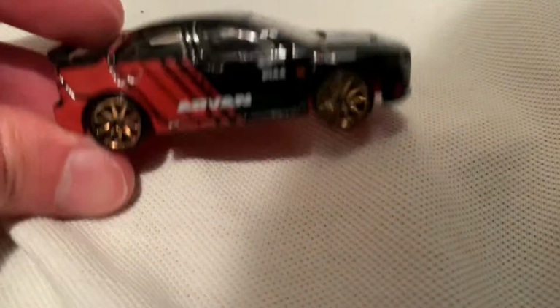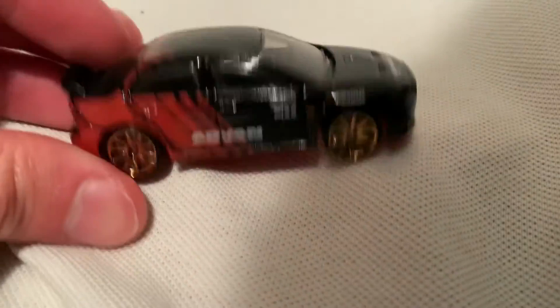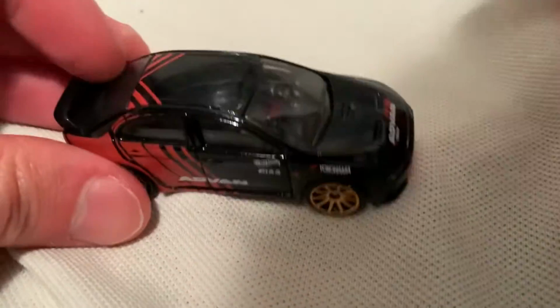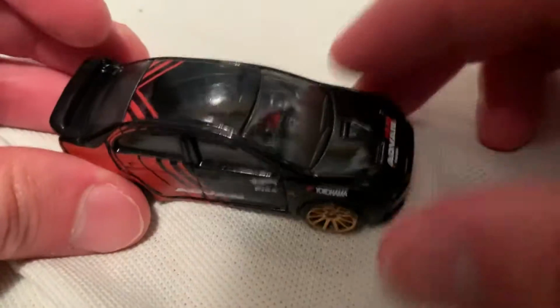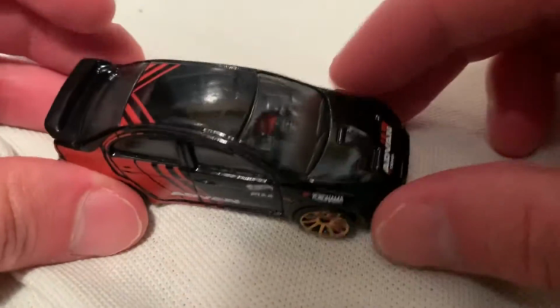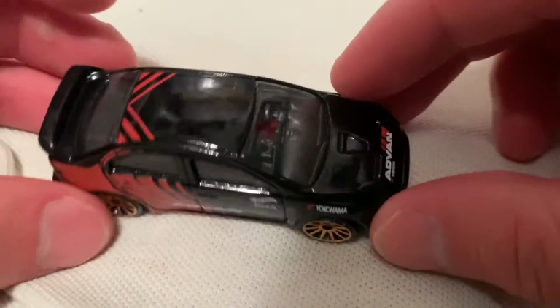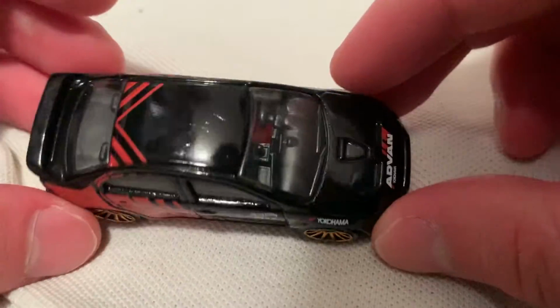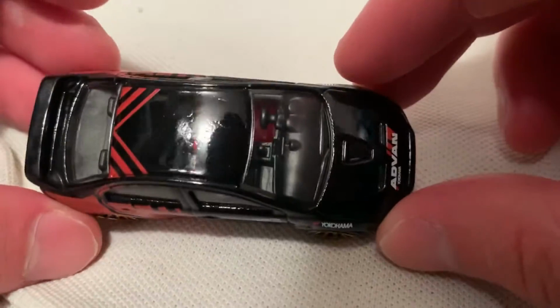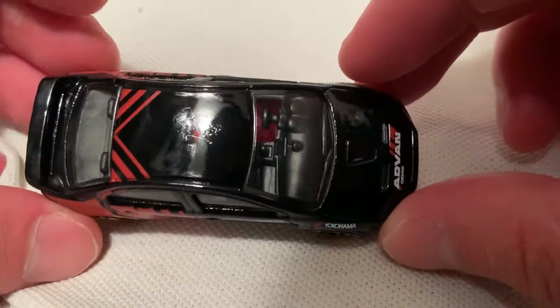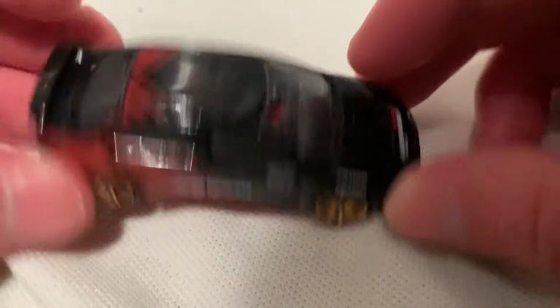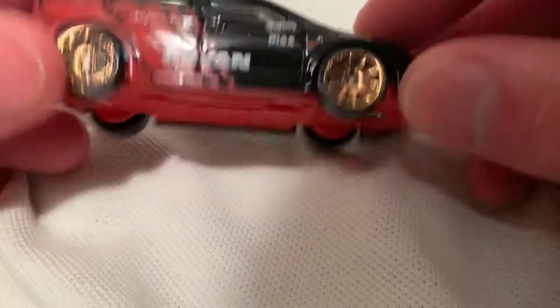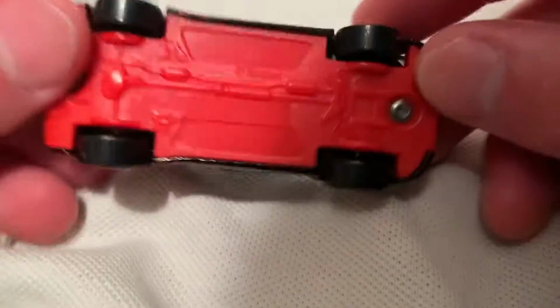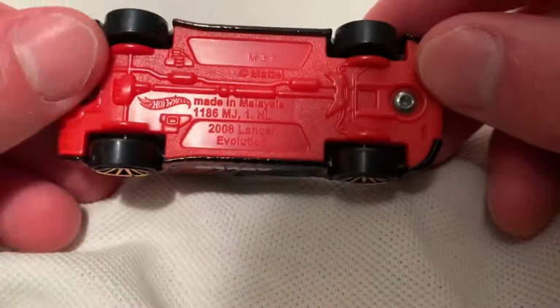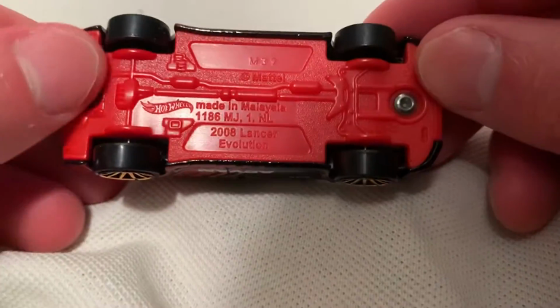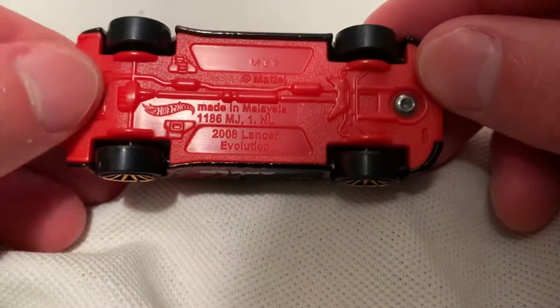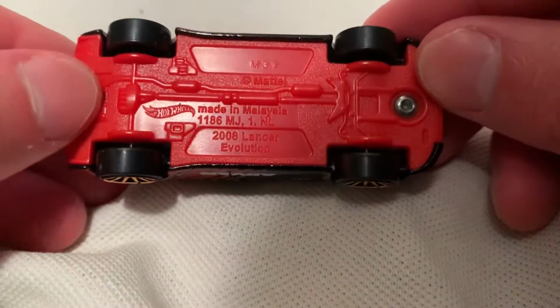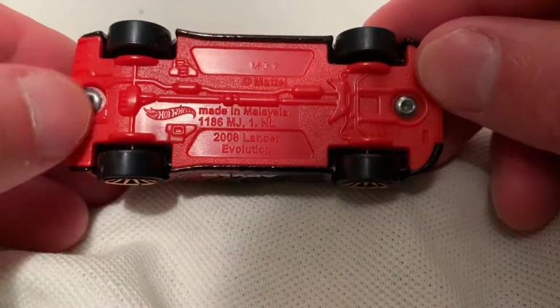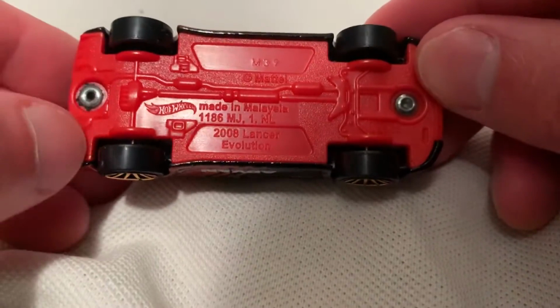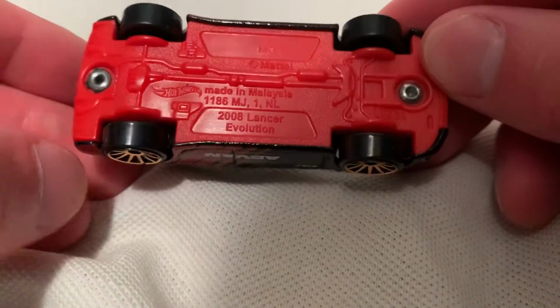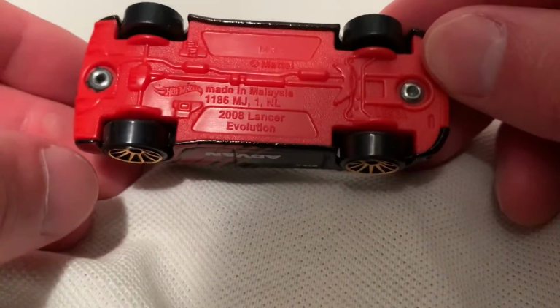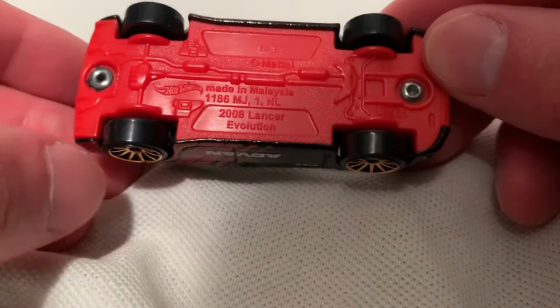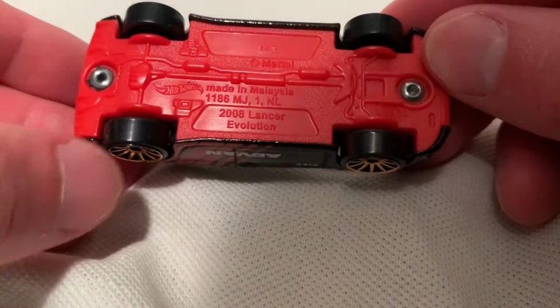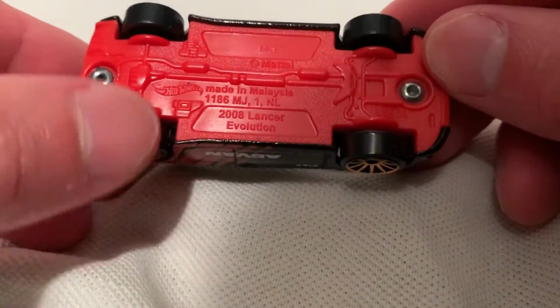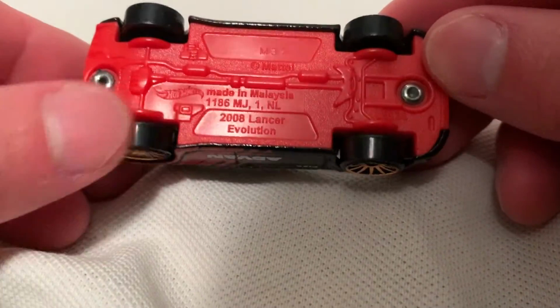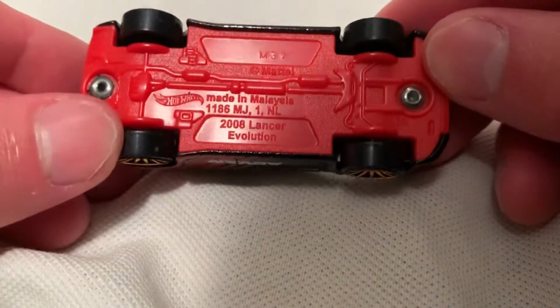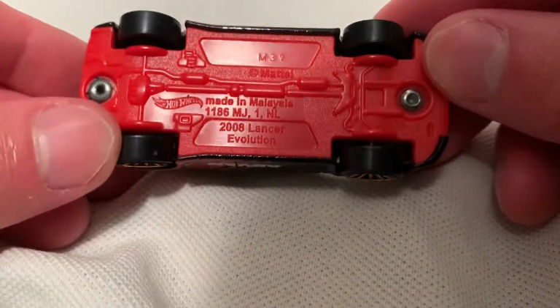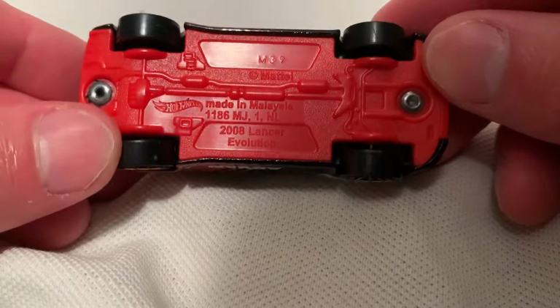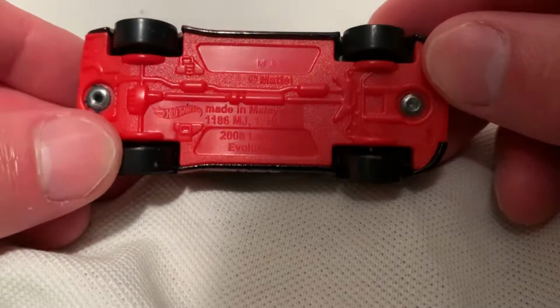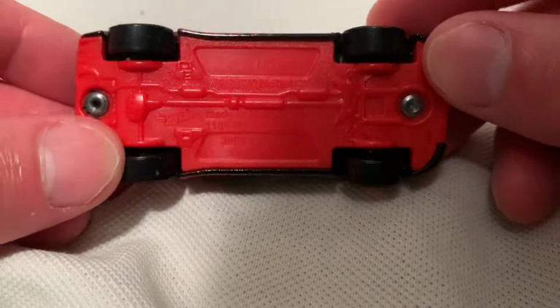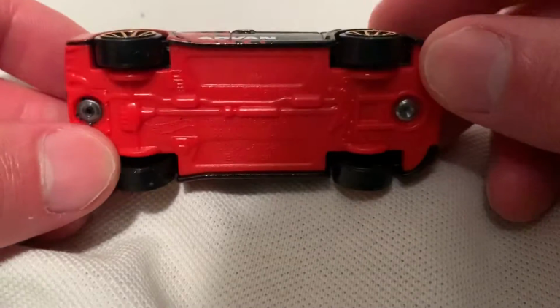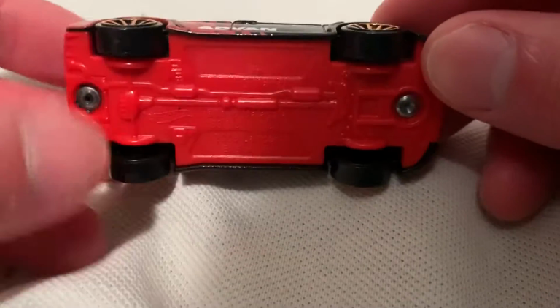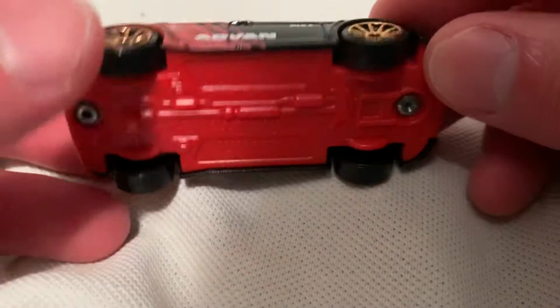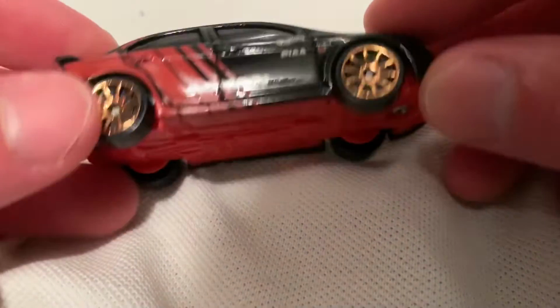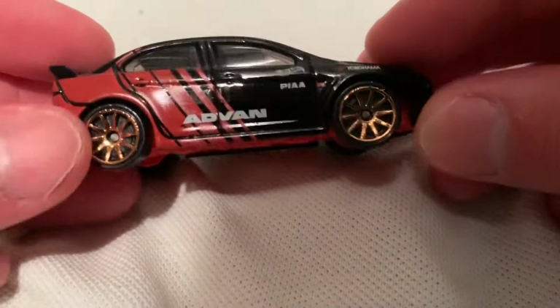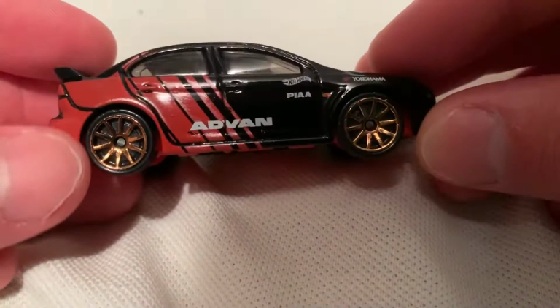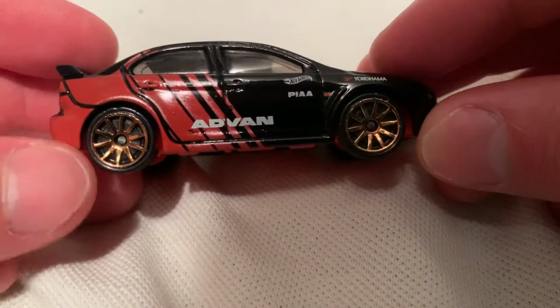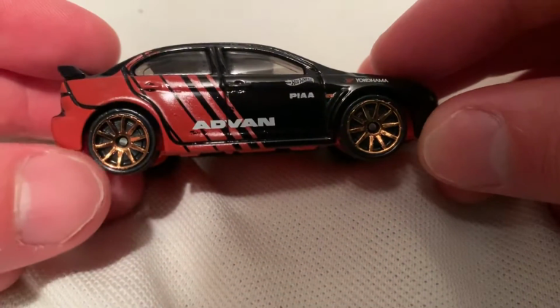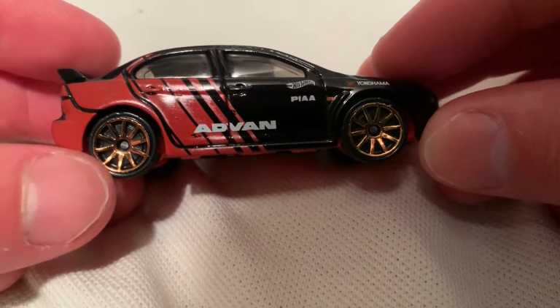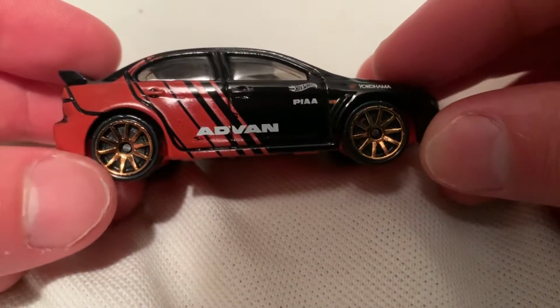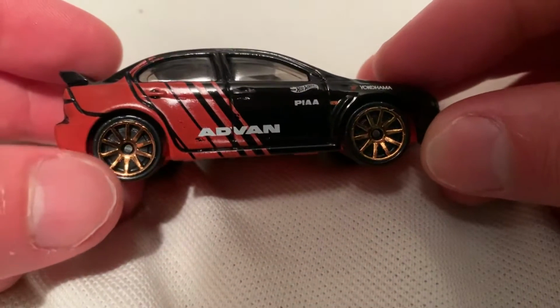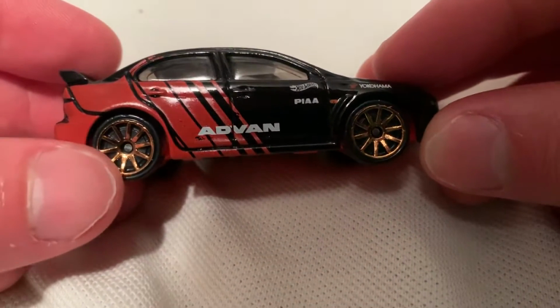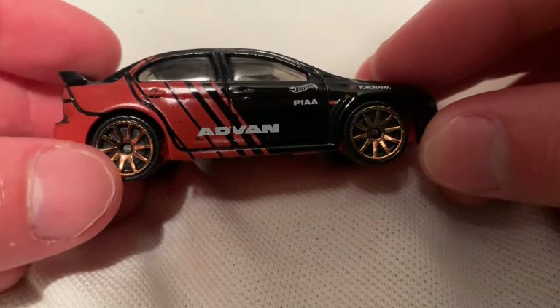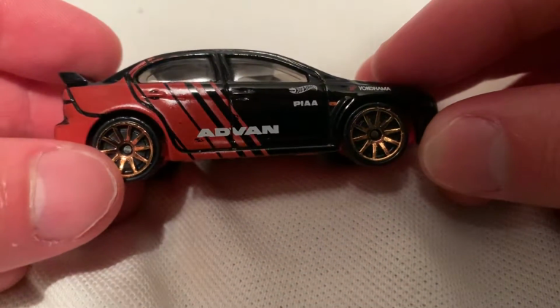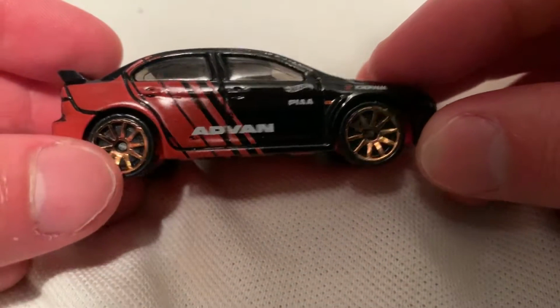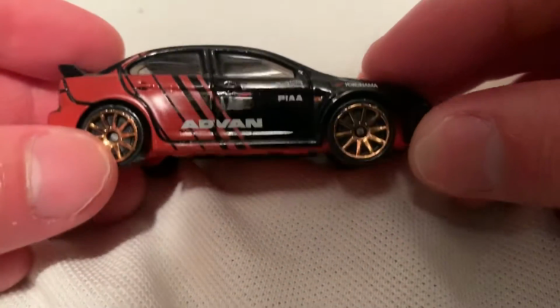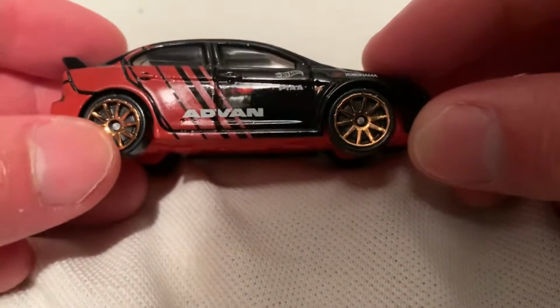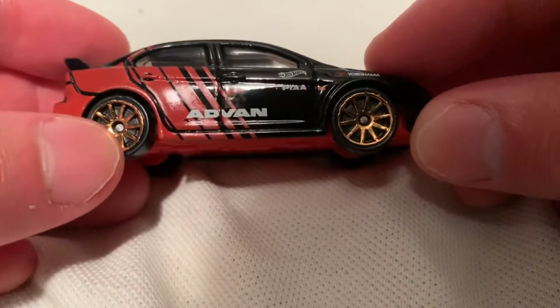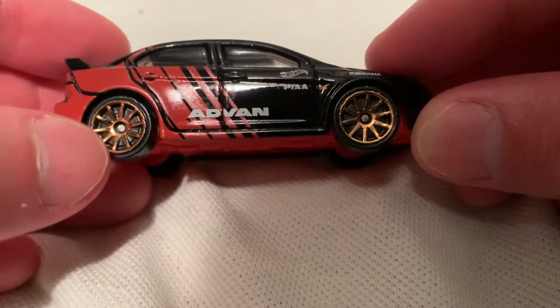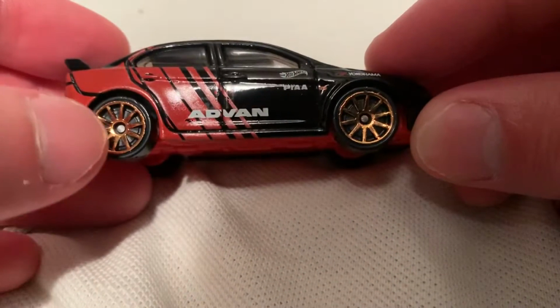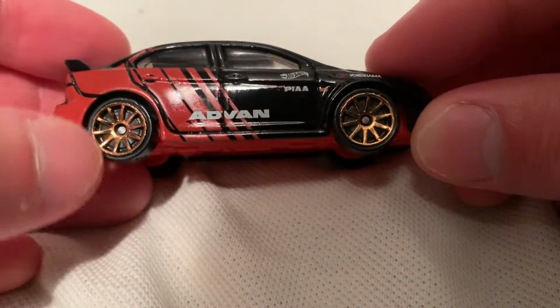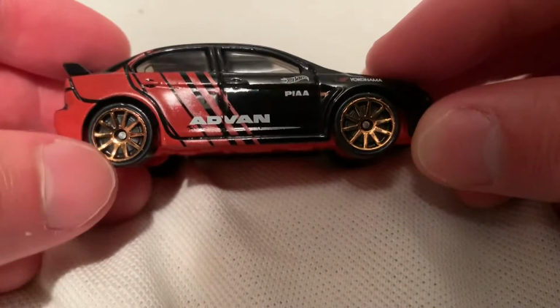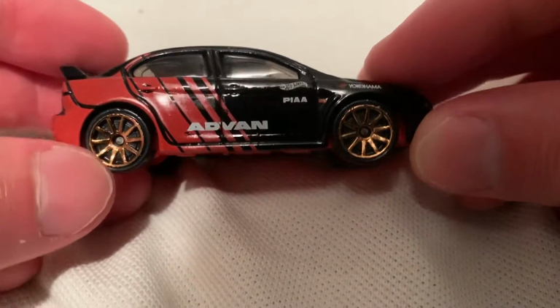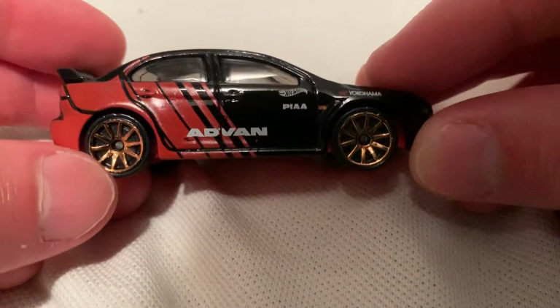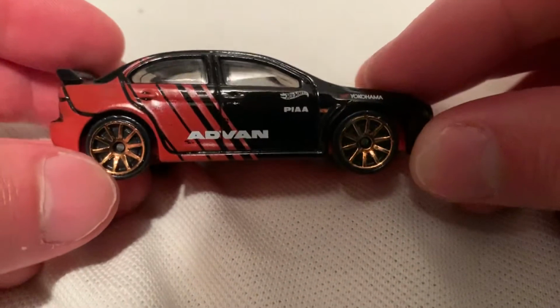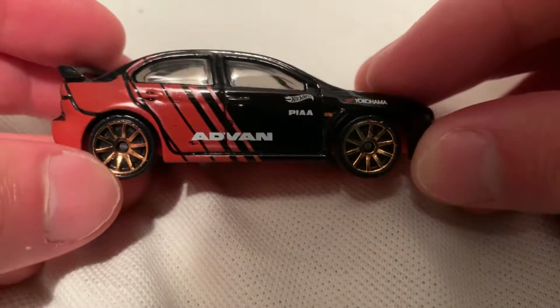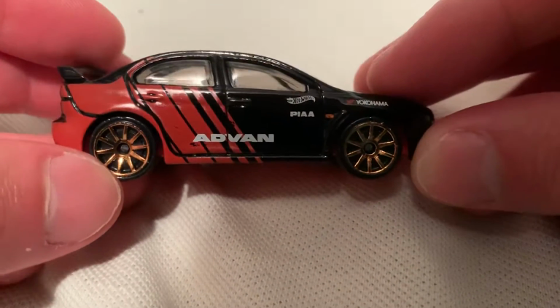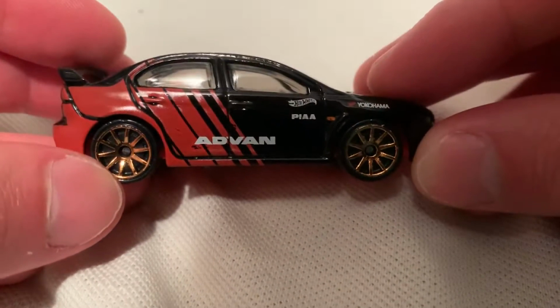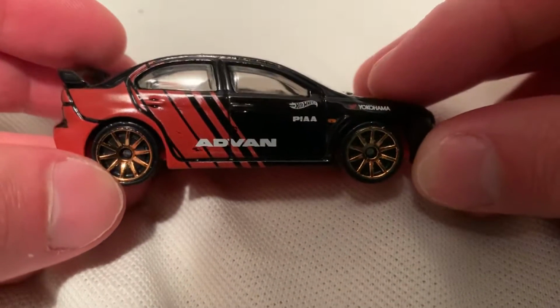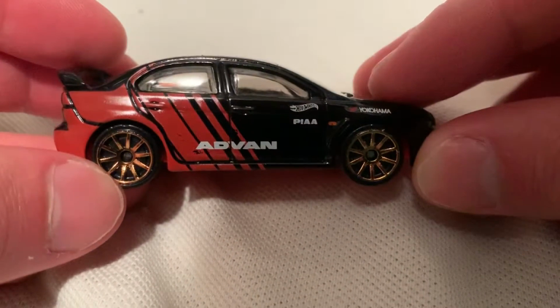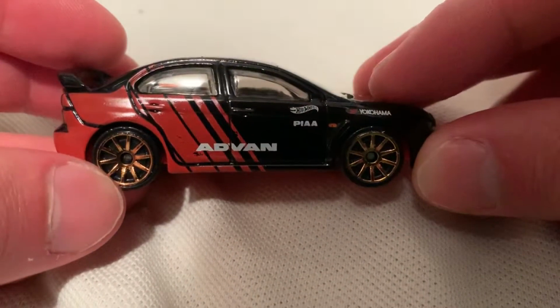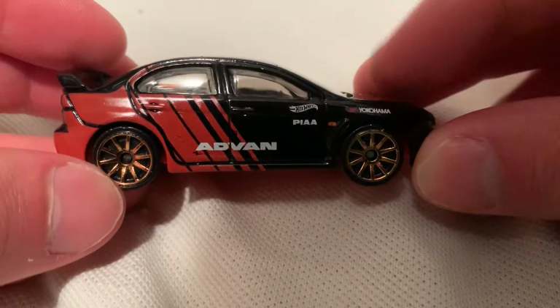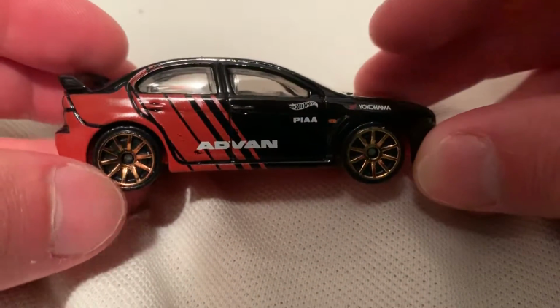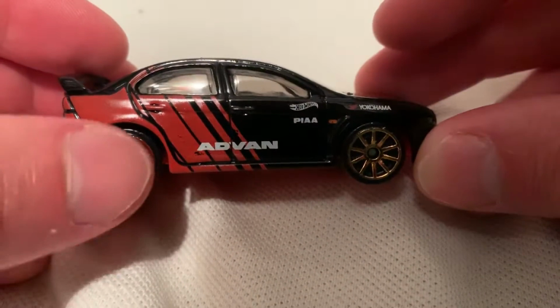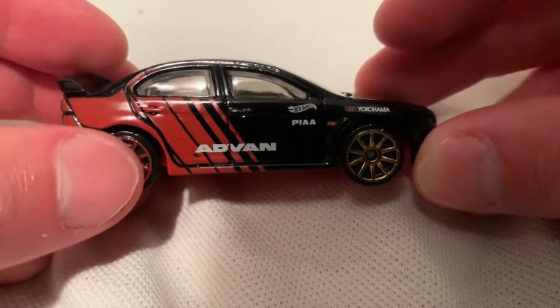So there it is — metal body, plastic base, base is red, which goes well with the Advan Deco. Pretty sweet.